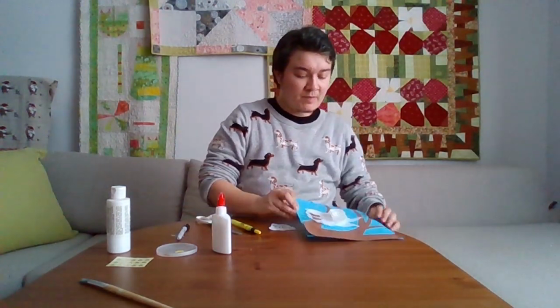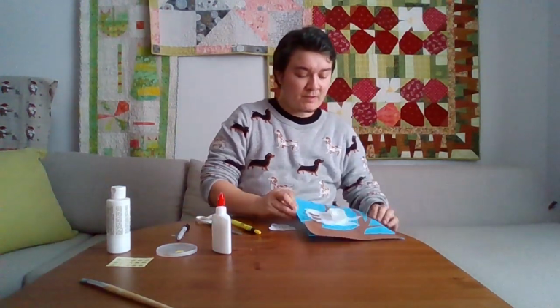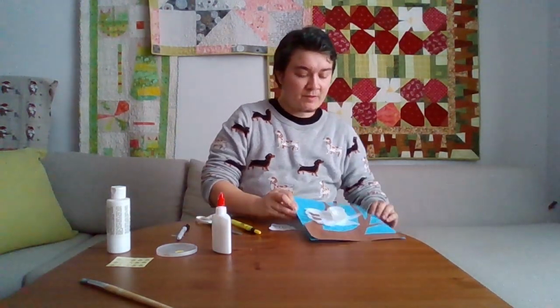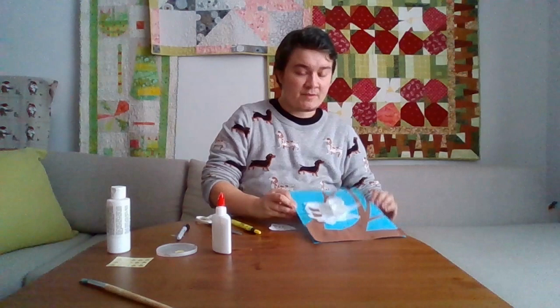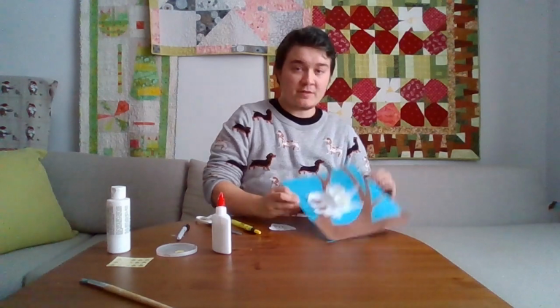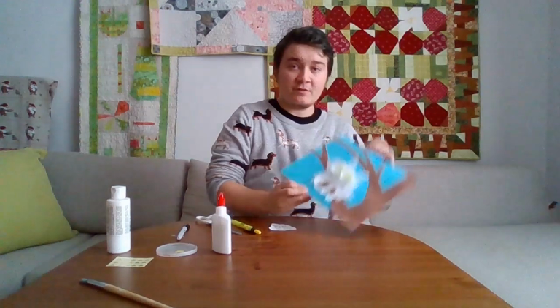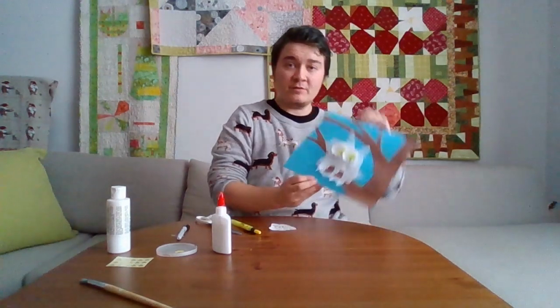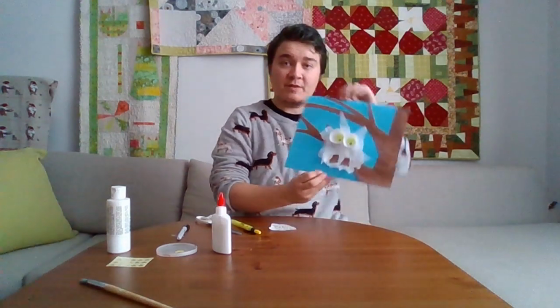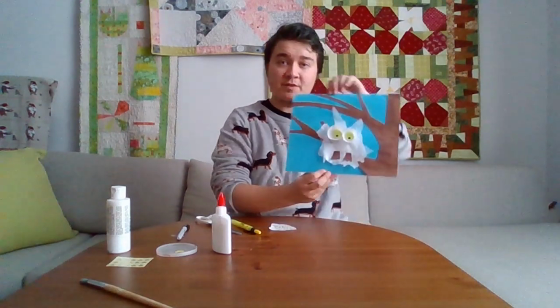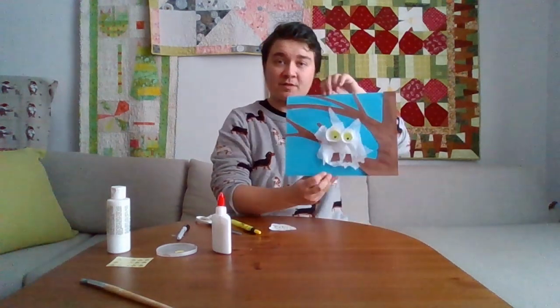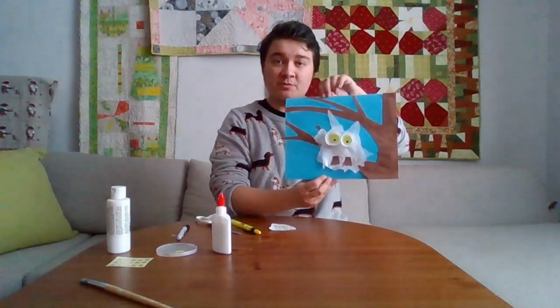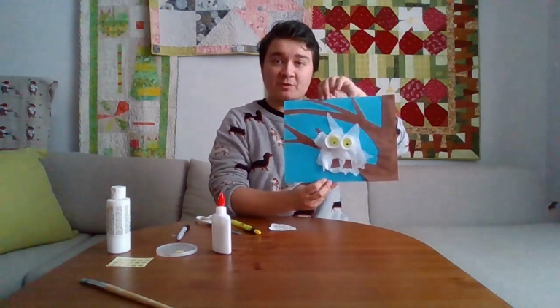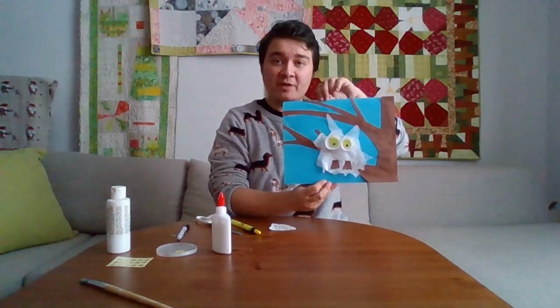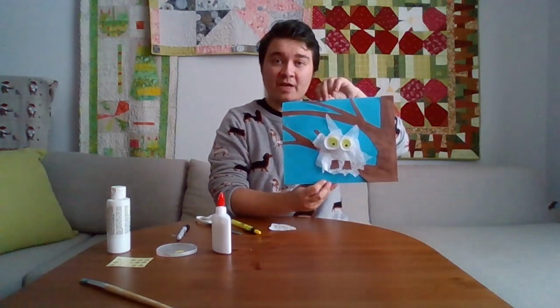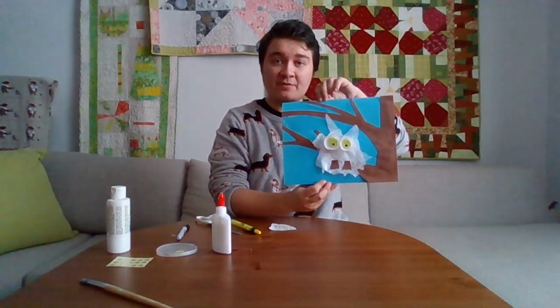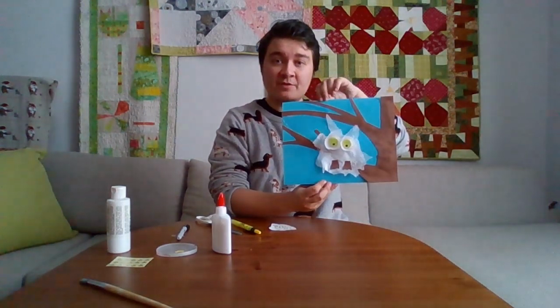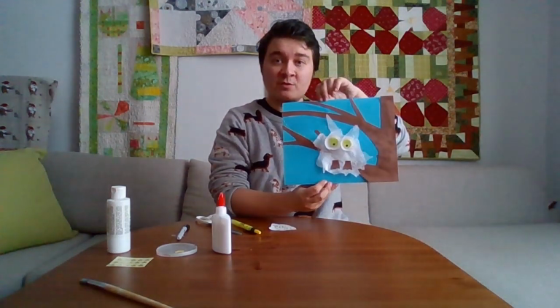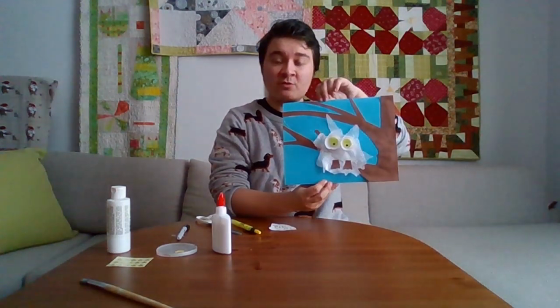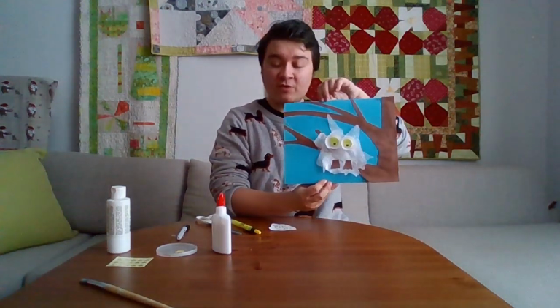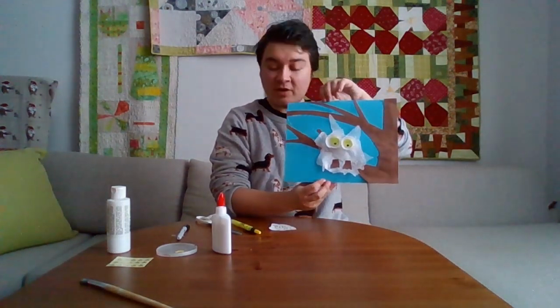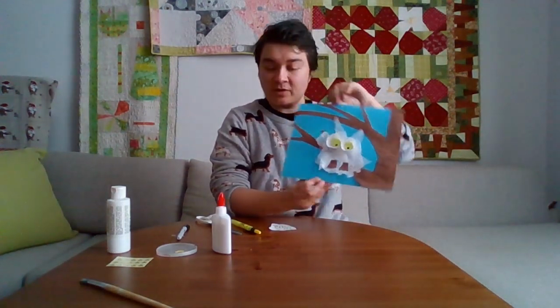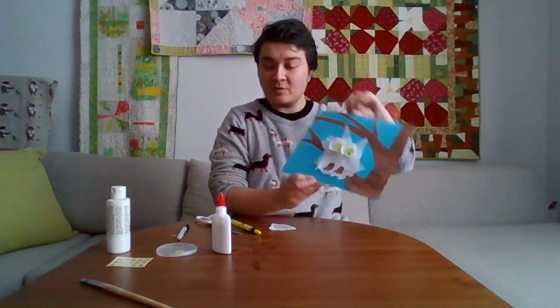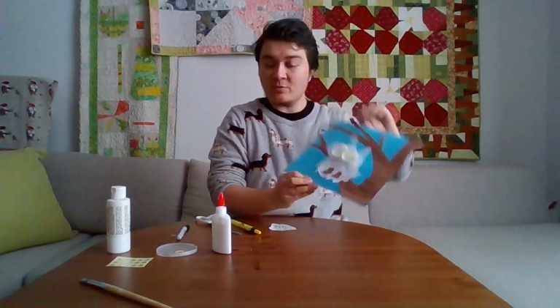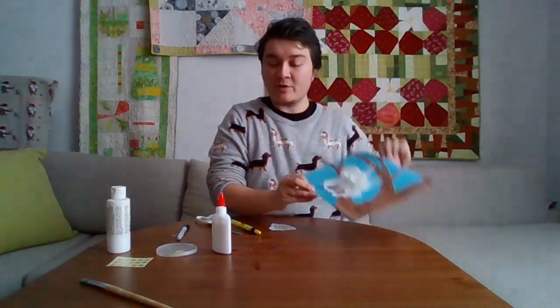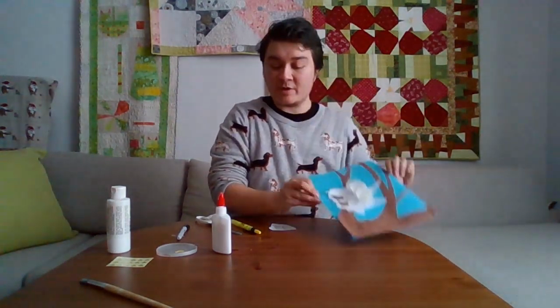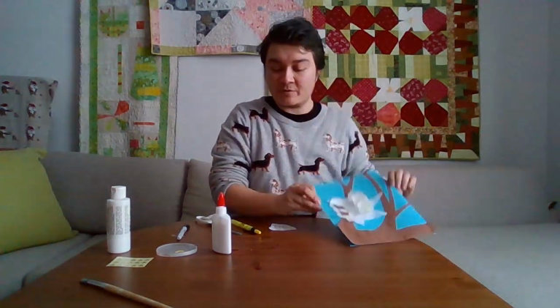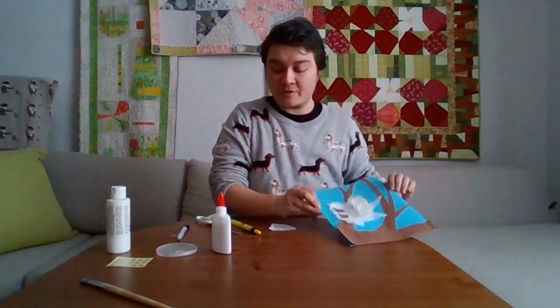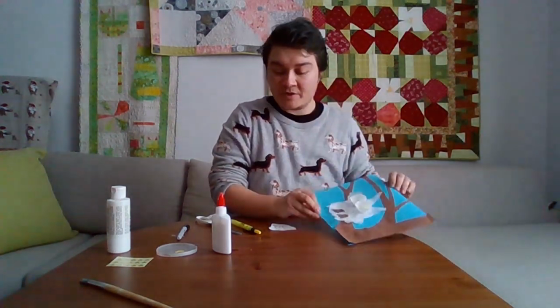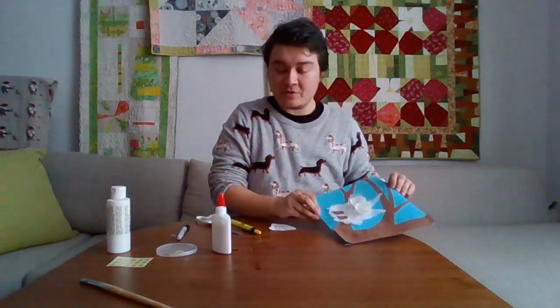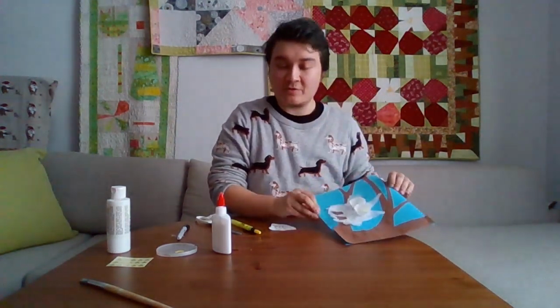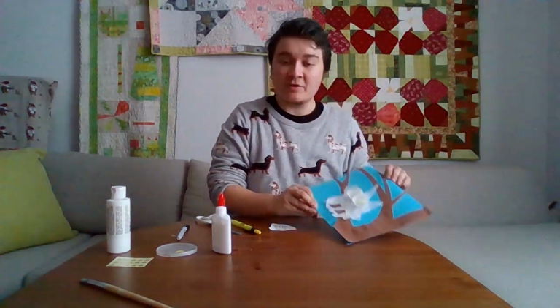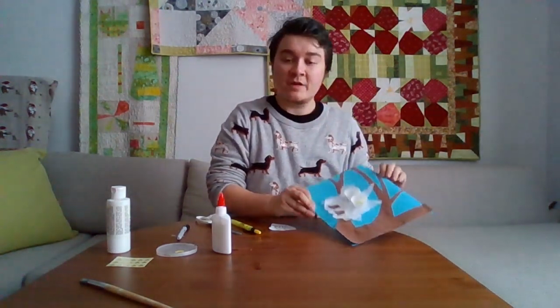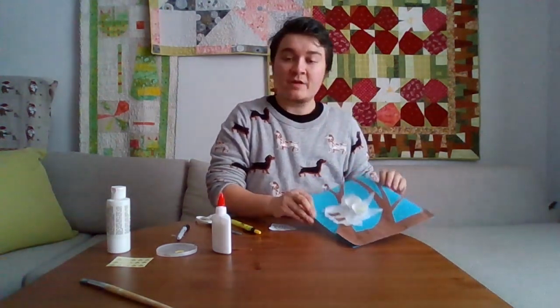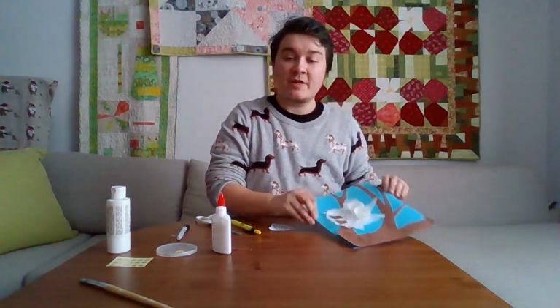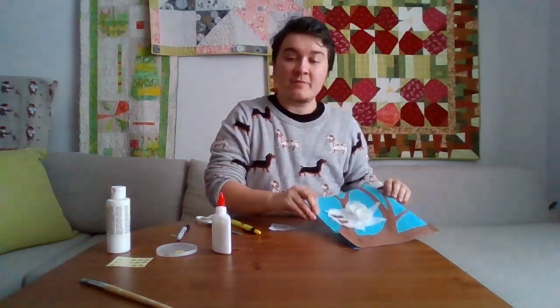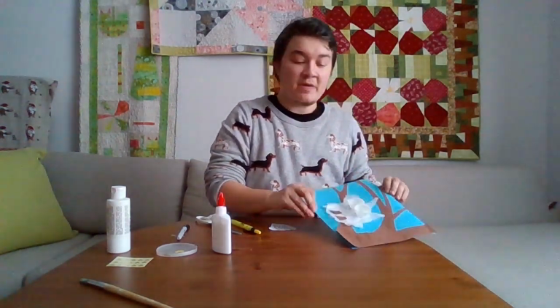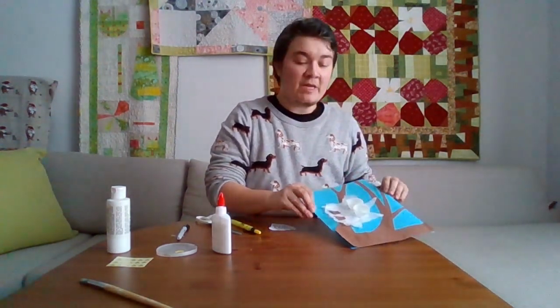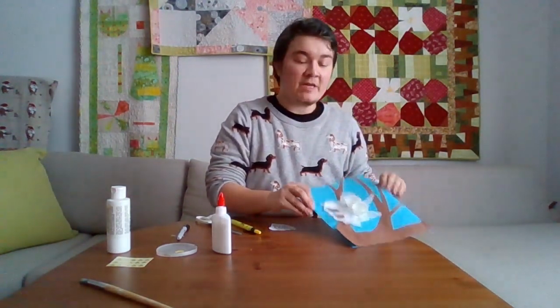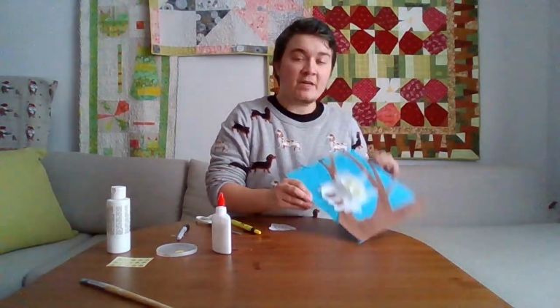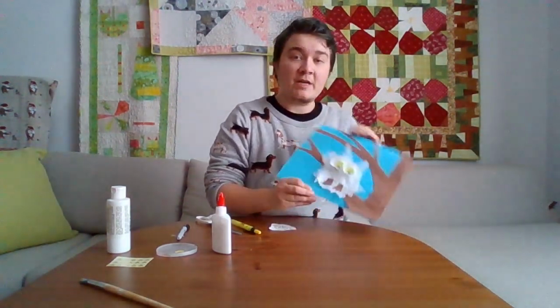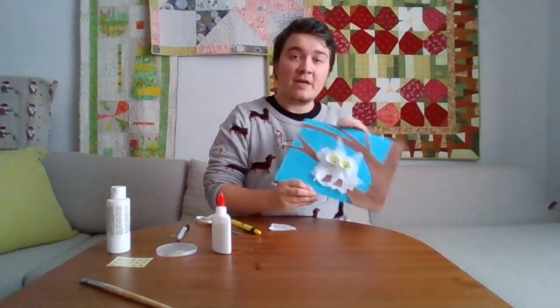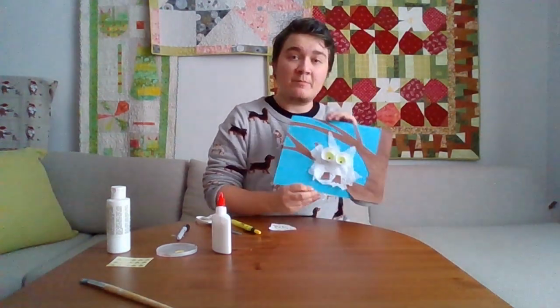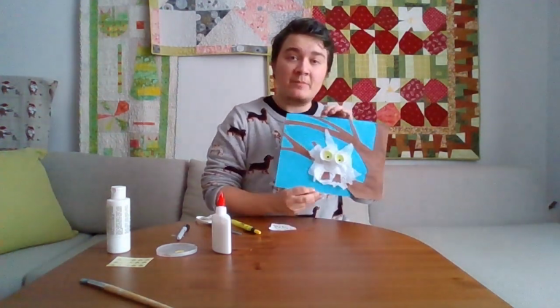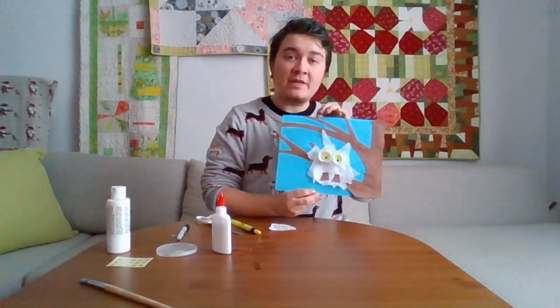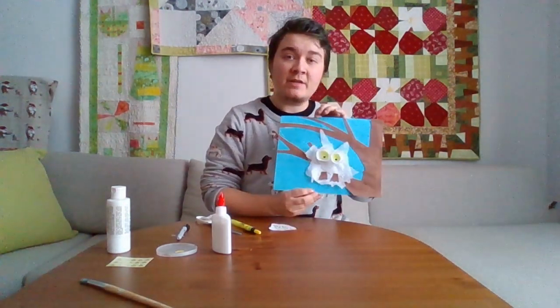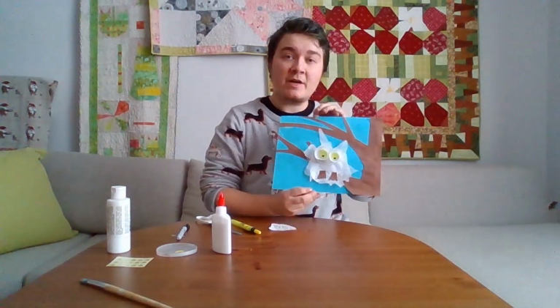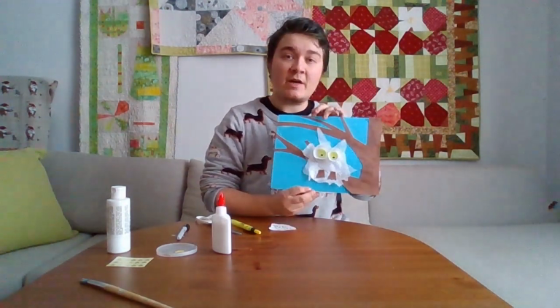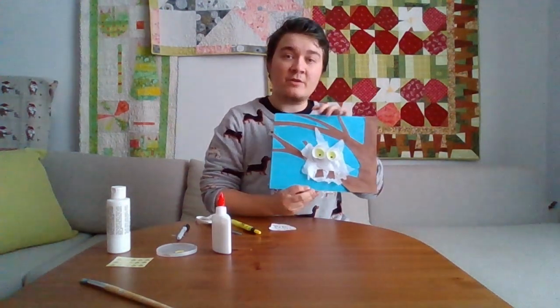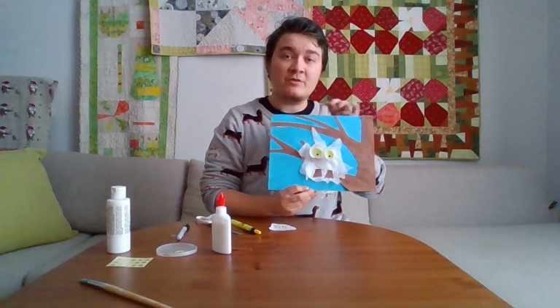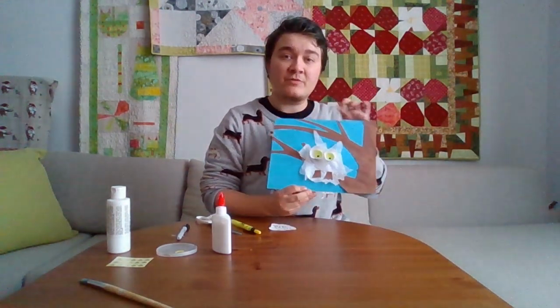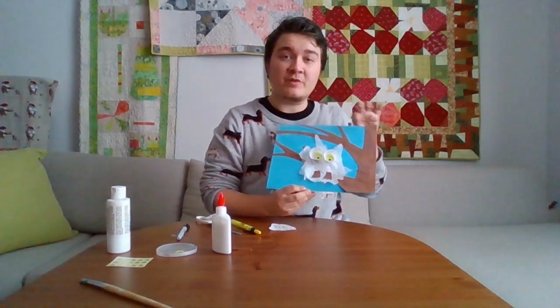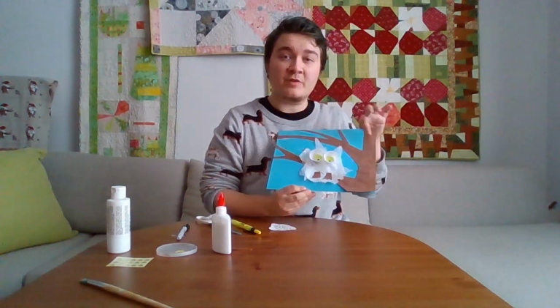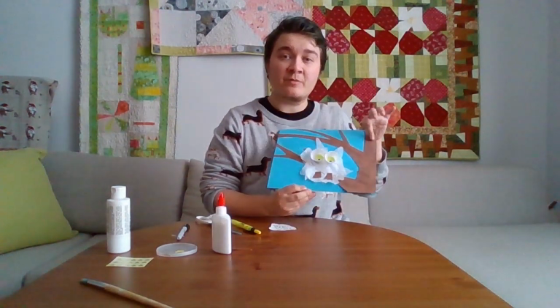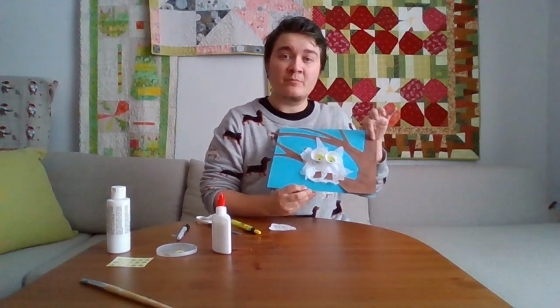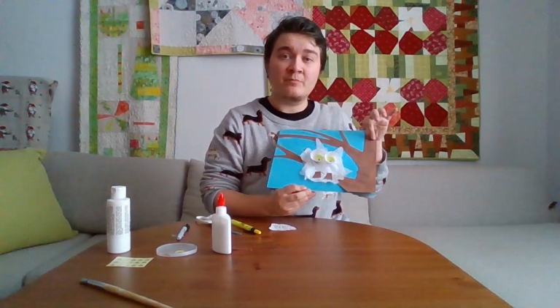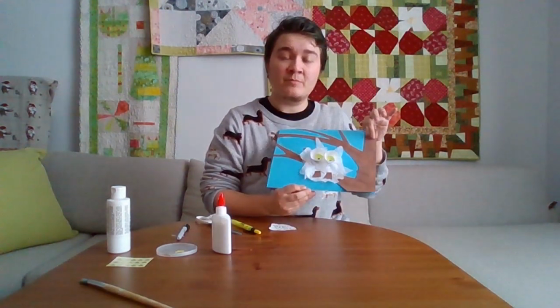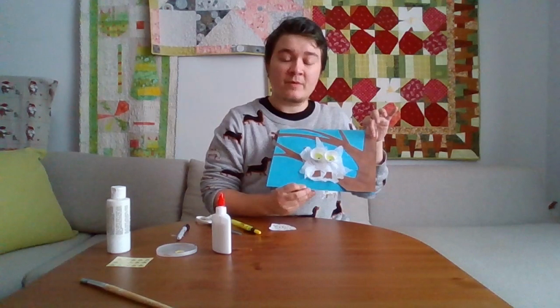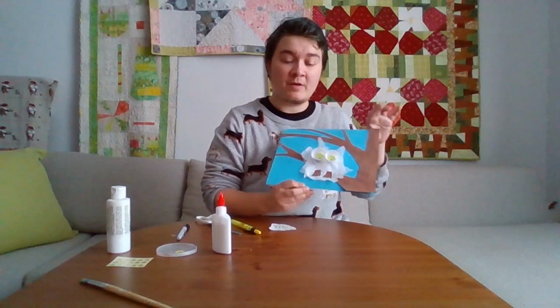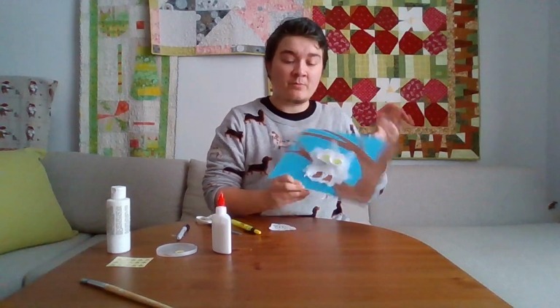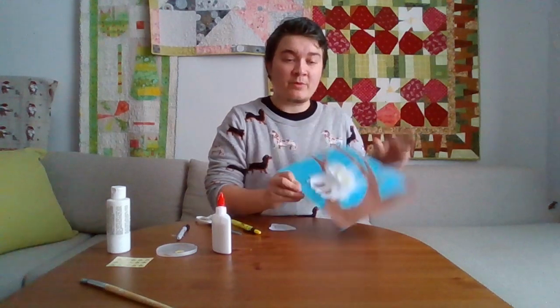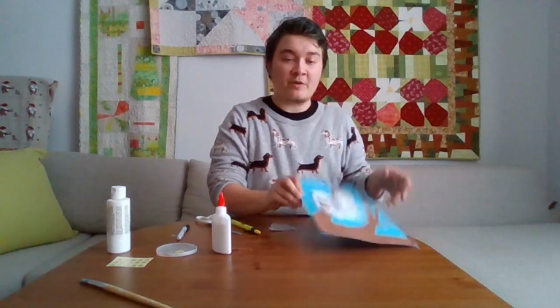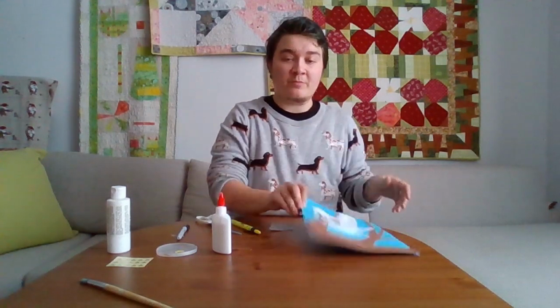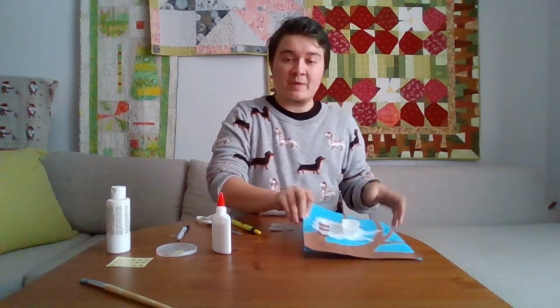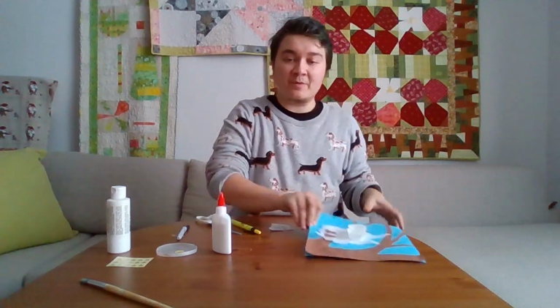So this is what we have so far. We're going to make a beak out of the brown paper.